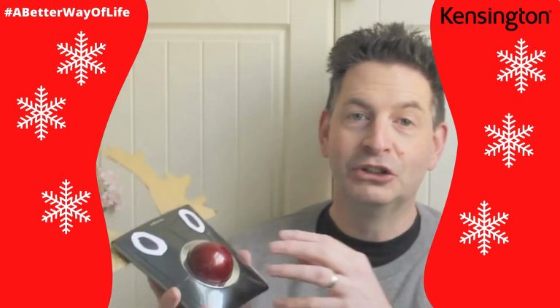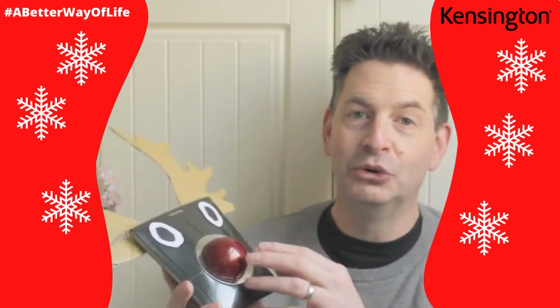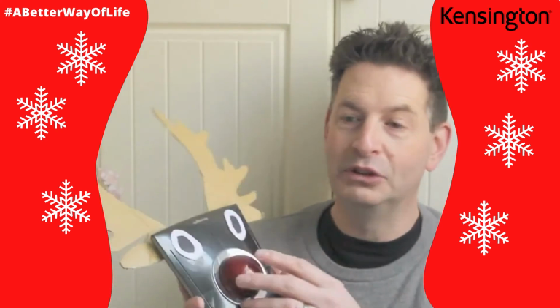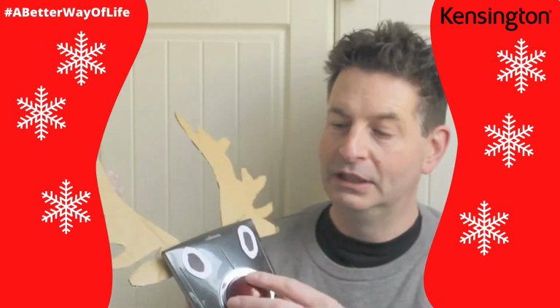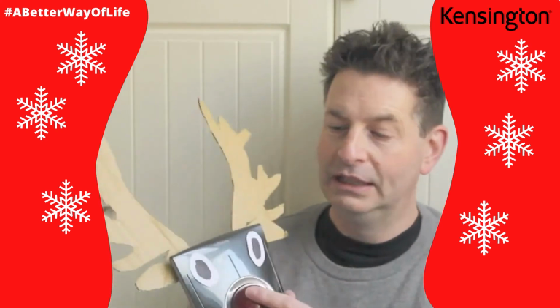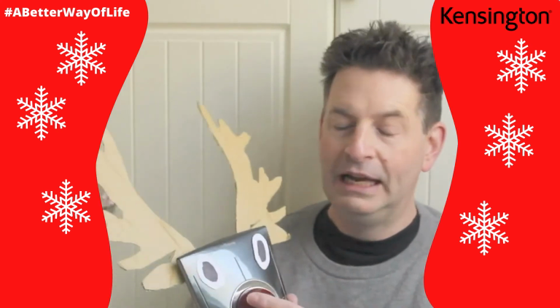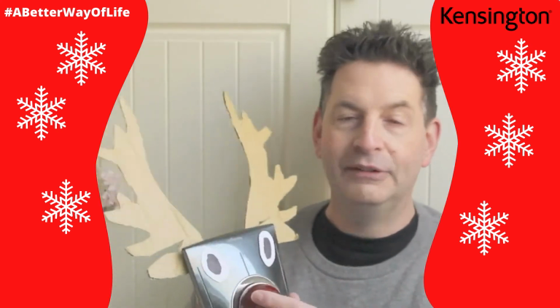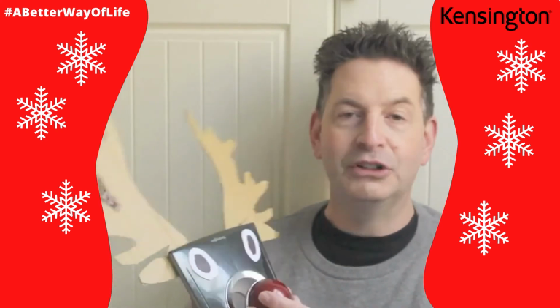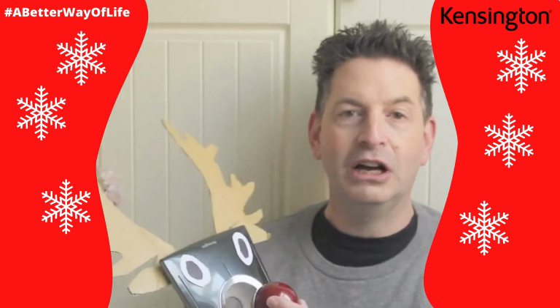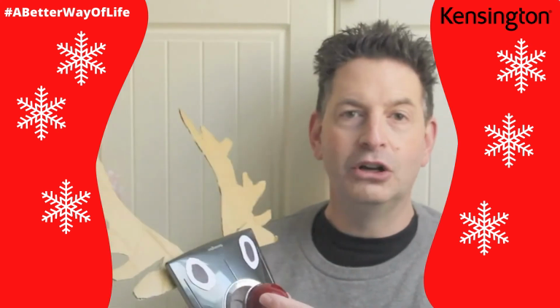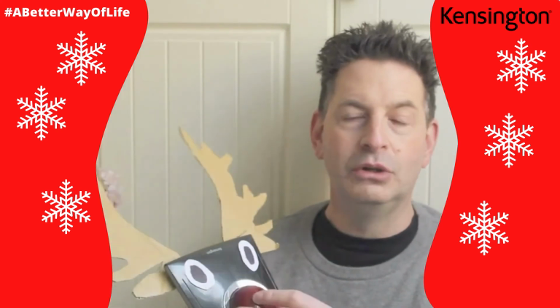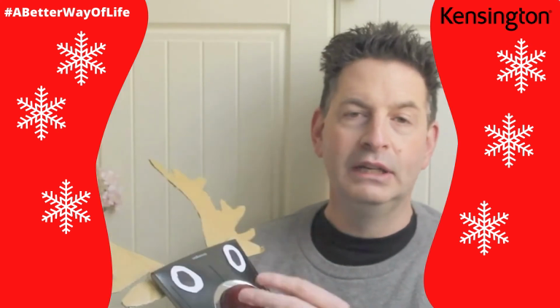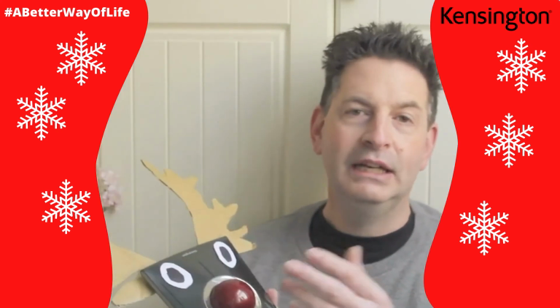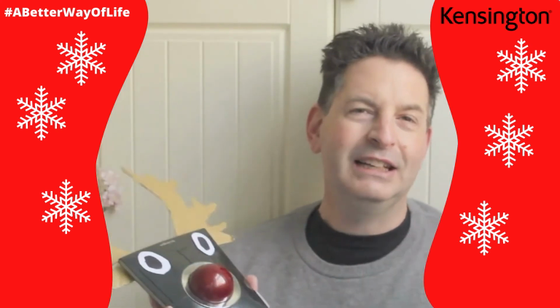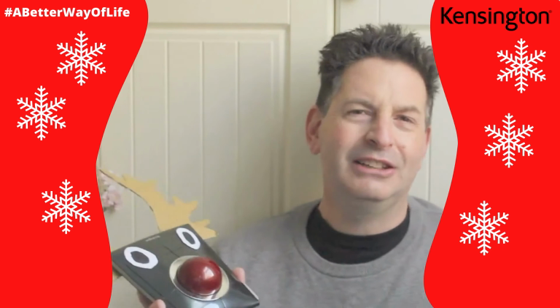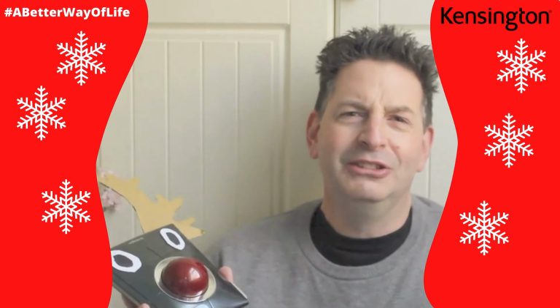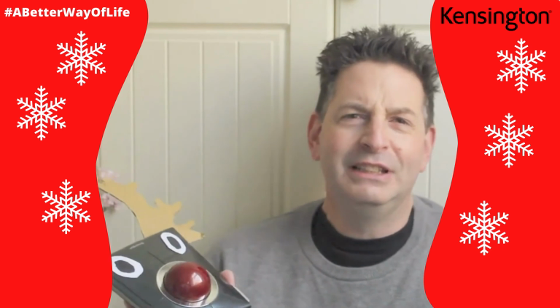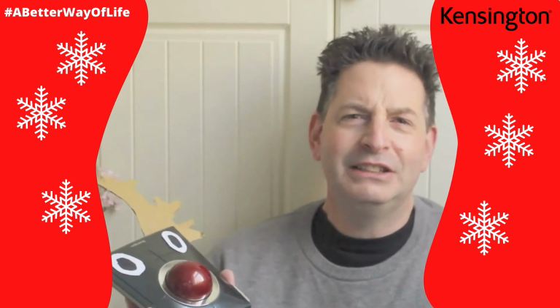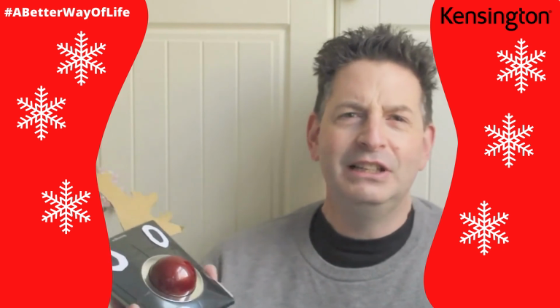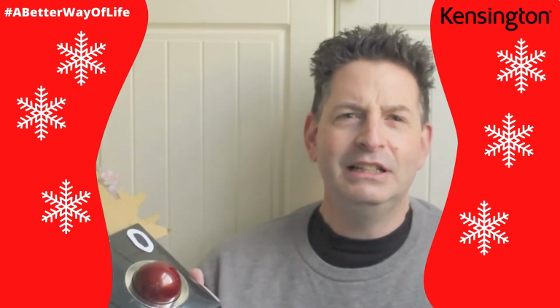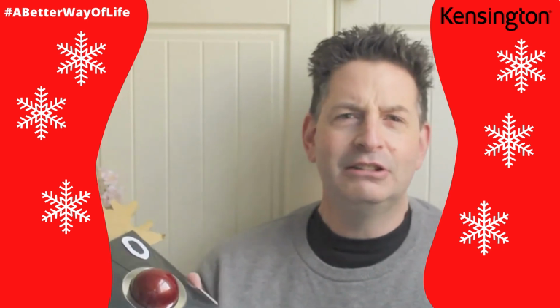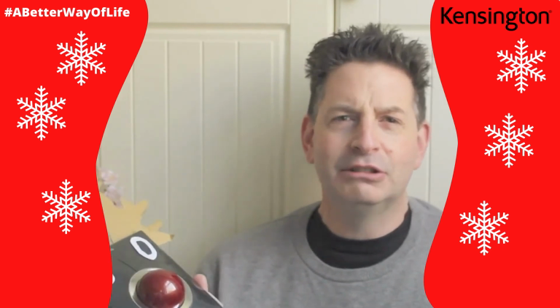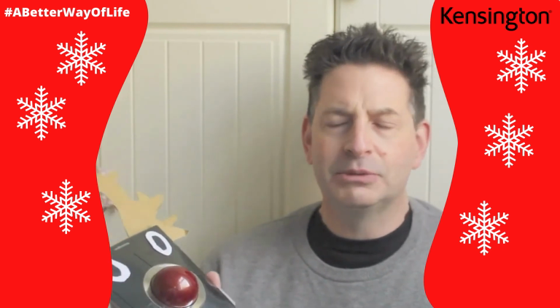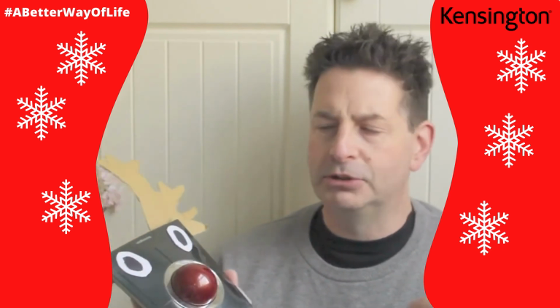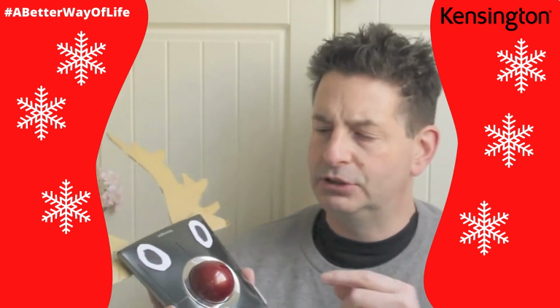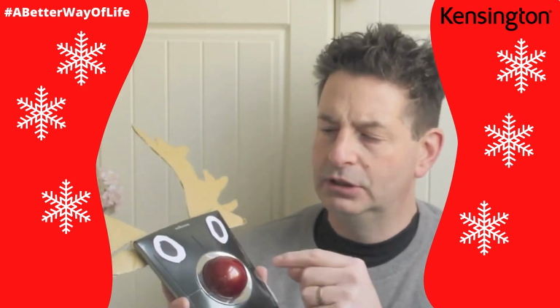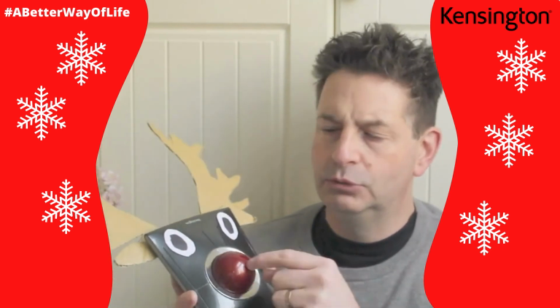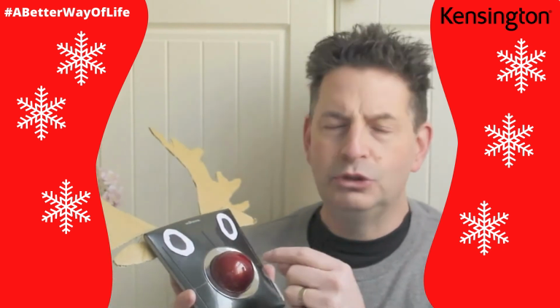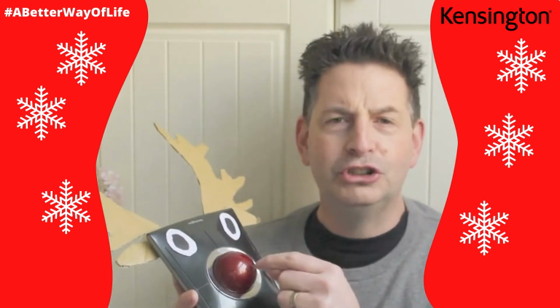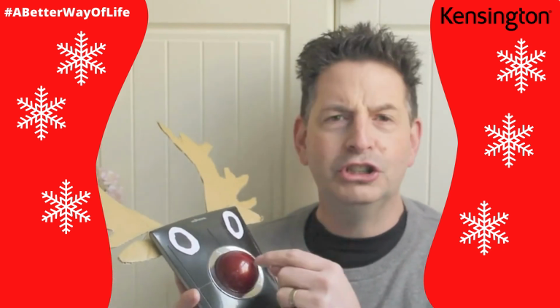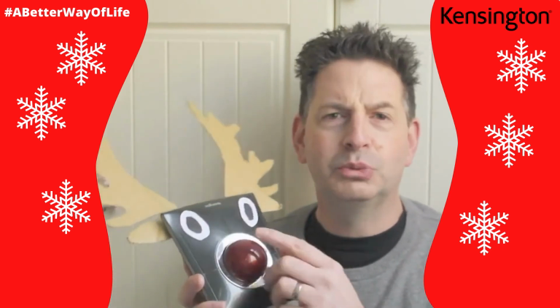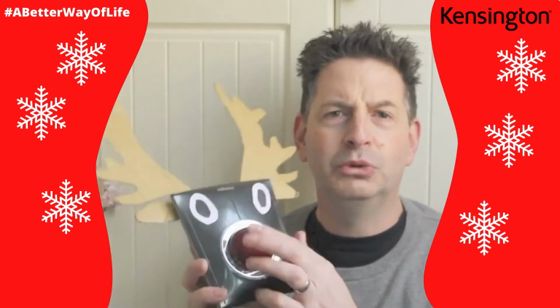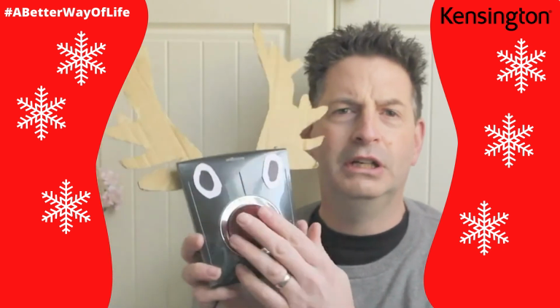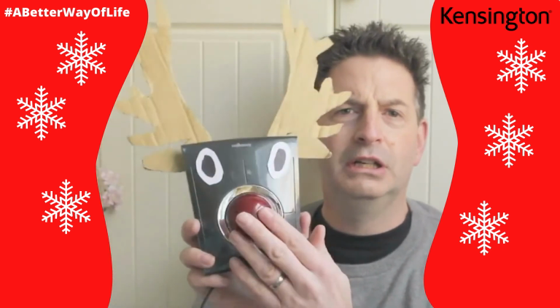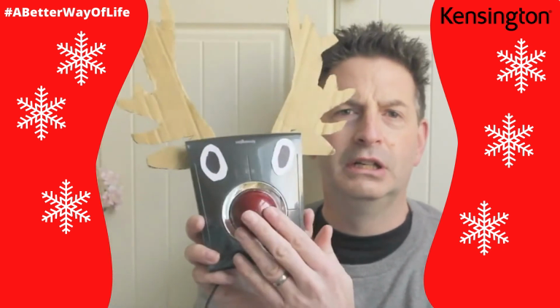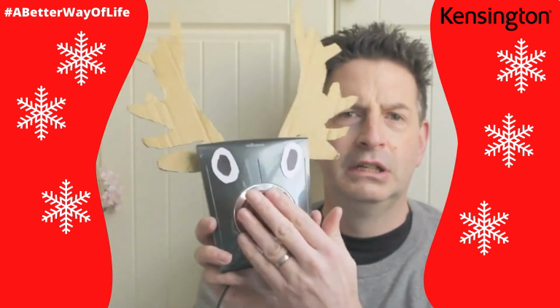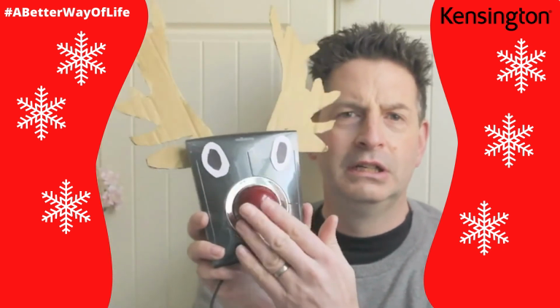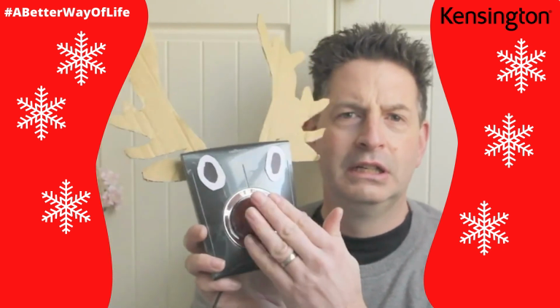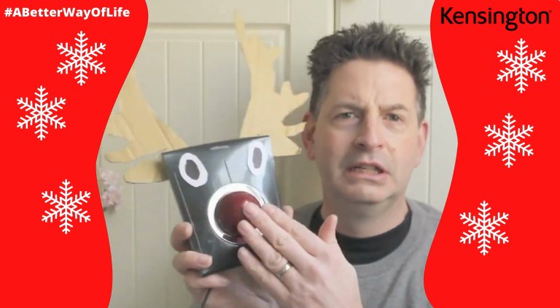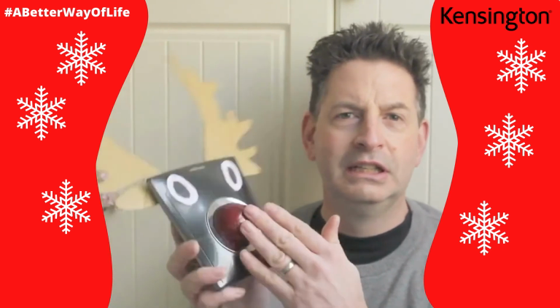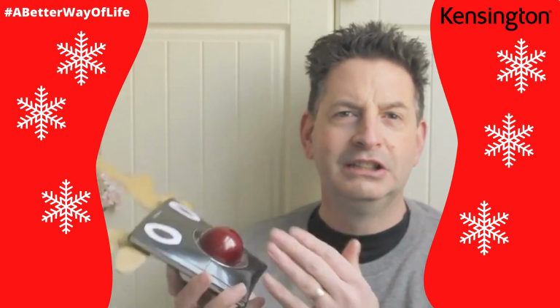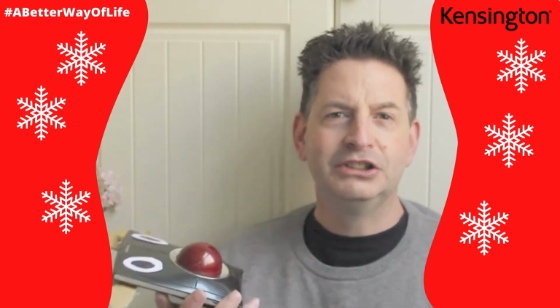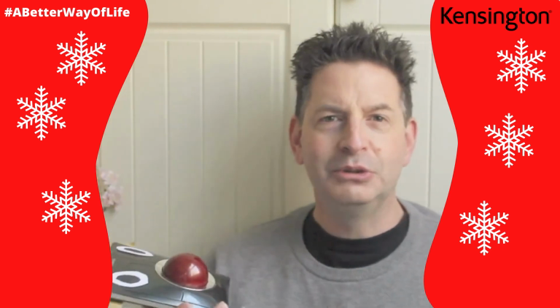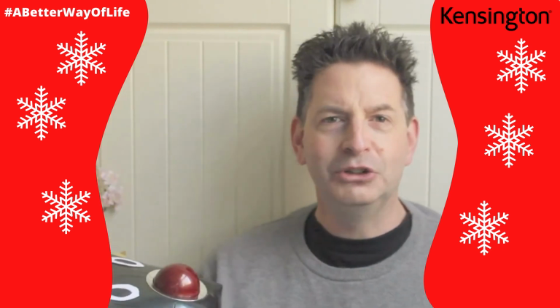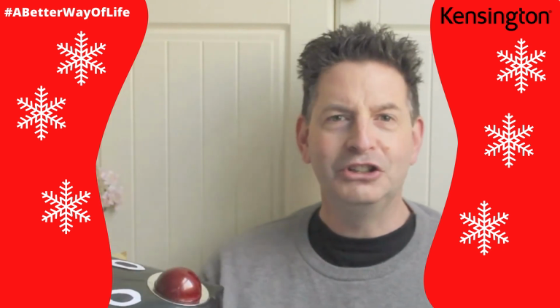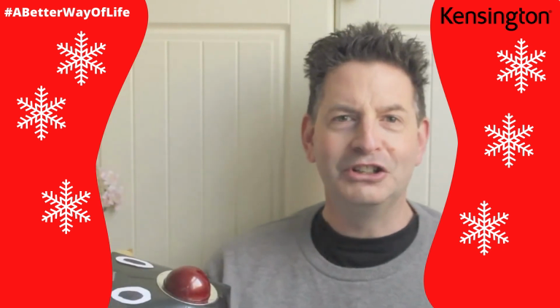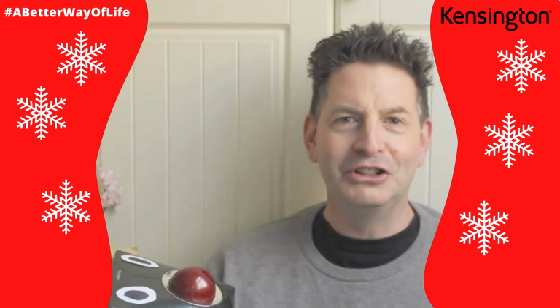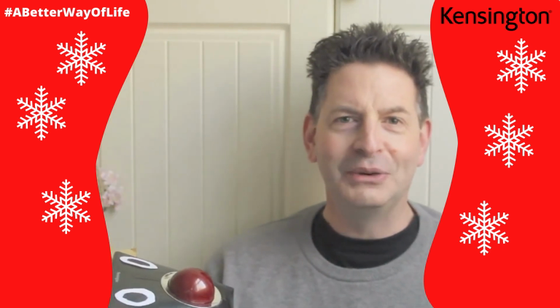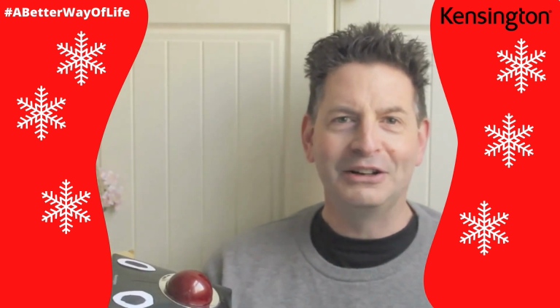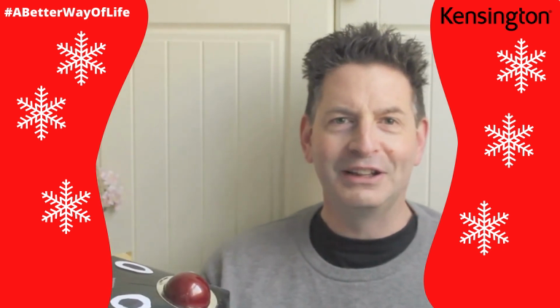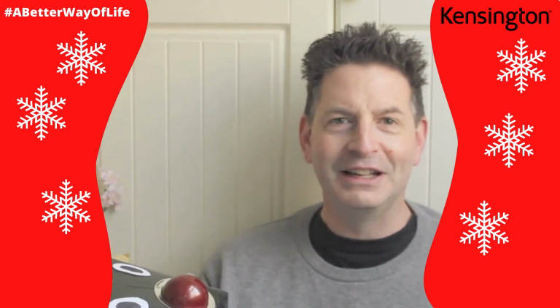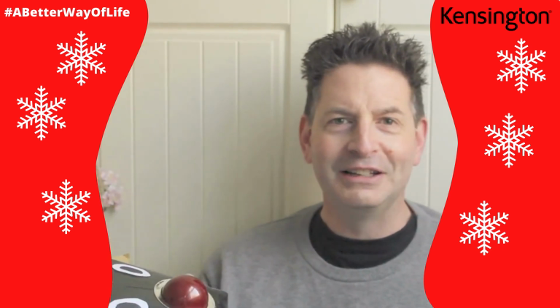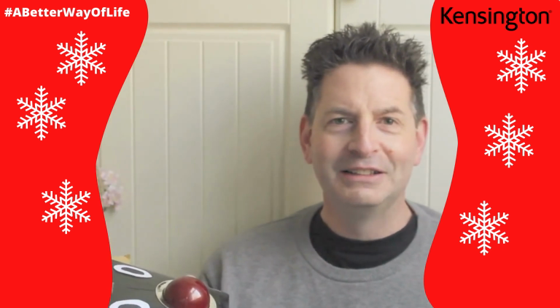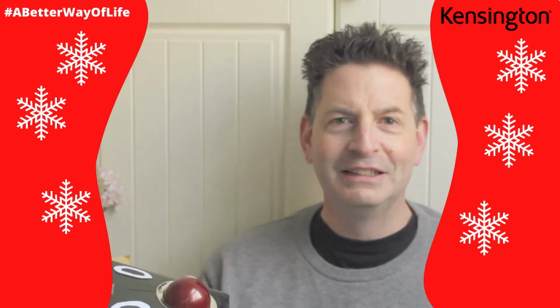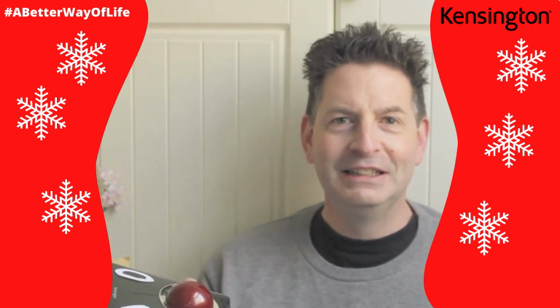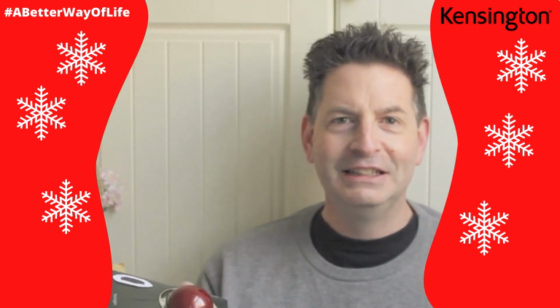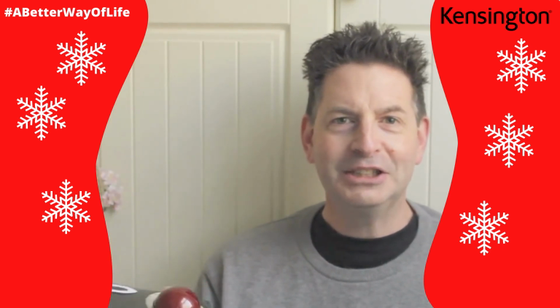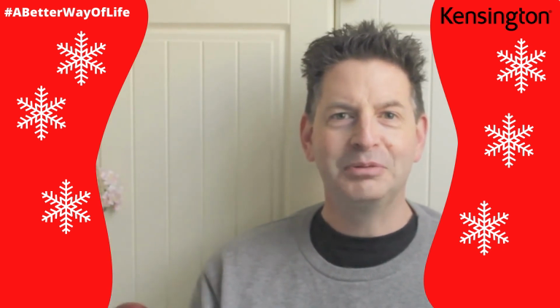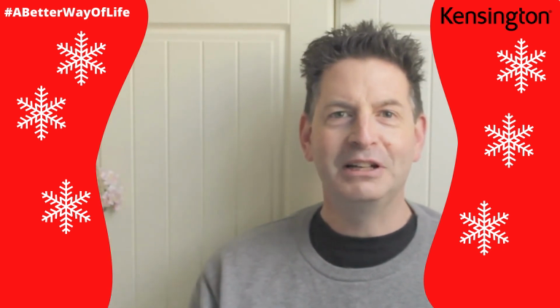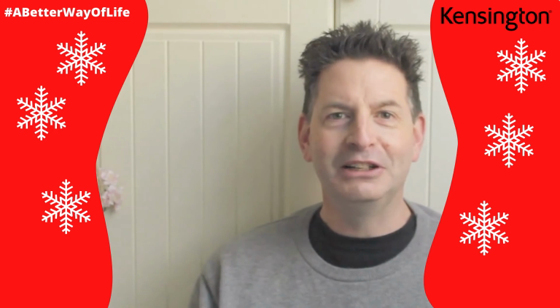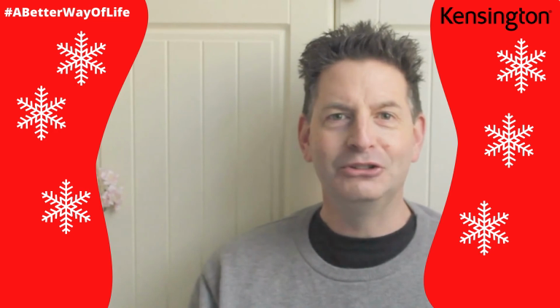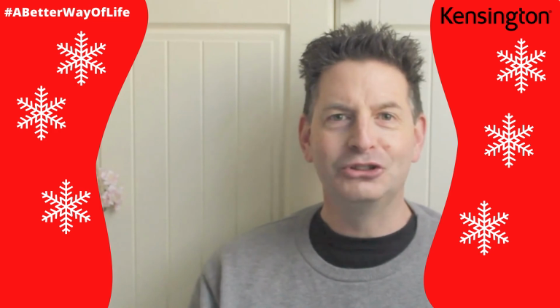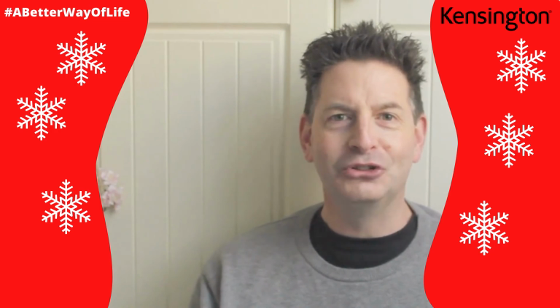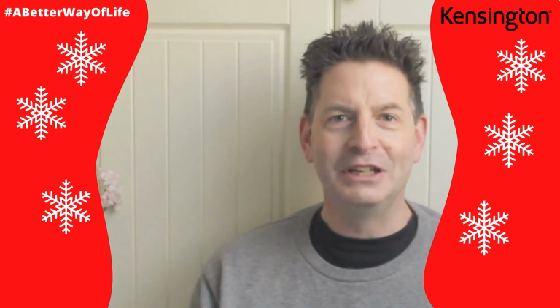So get creative. Go on, have a go. Go on, it's nearly Christmas. Just want to see what you can do out there. Let's spread a little joy.